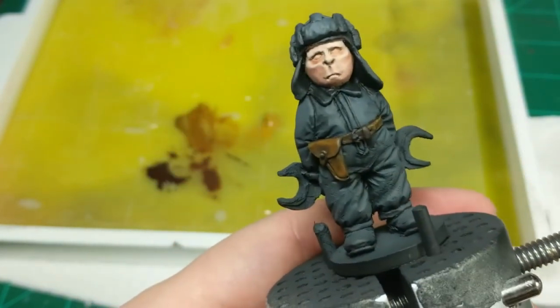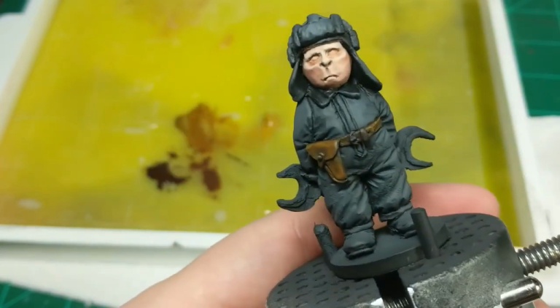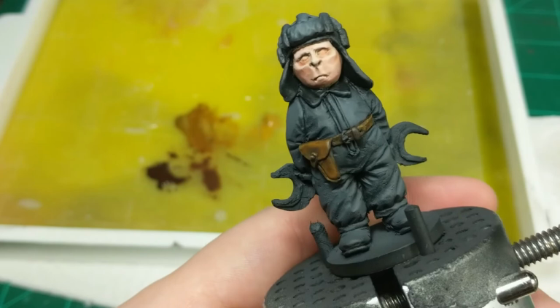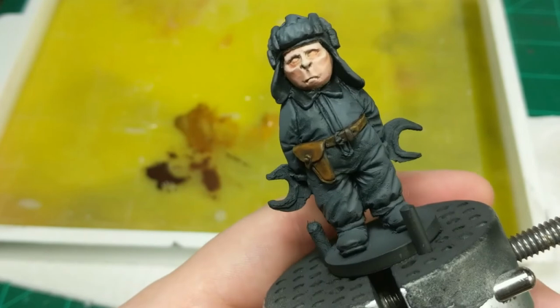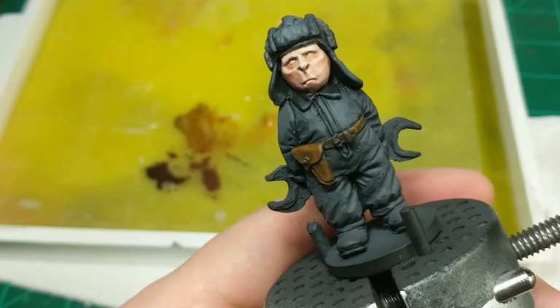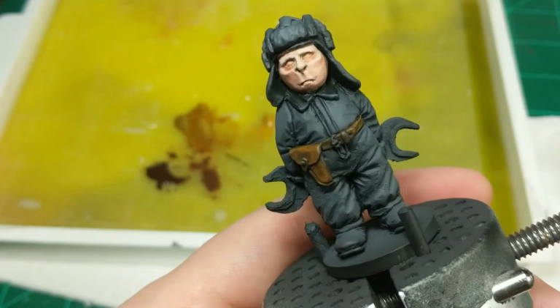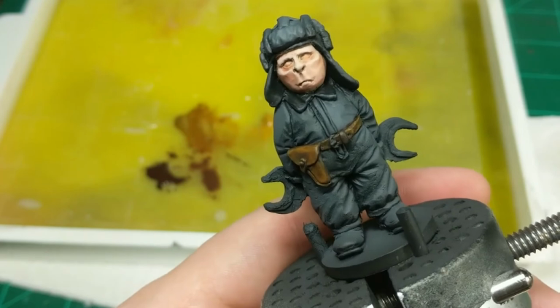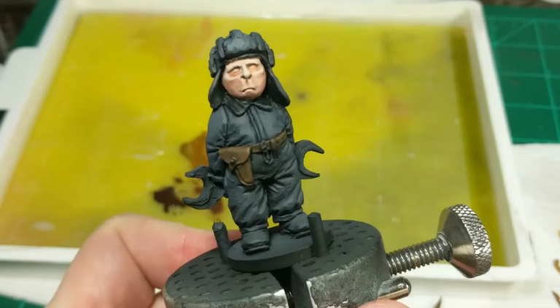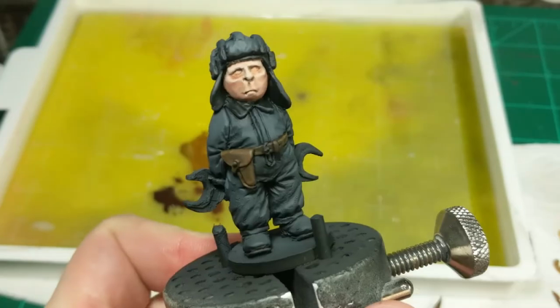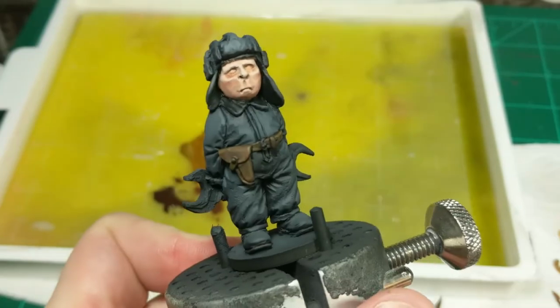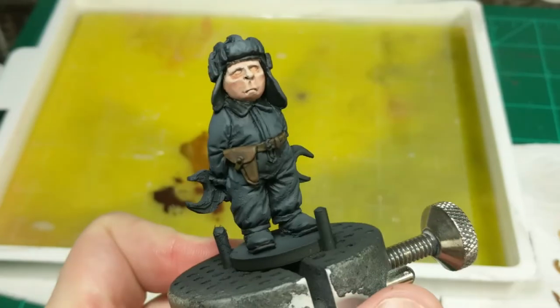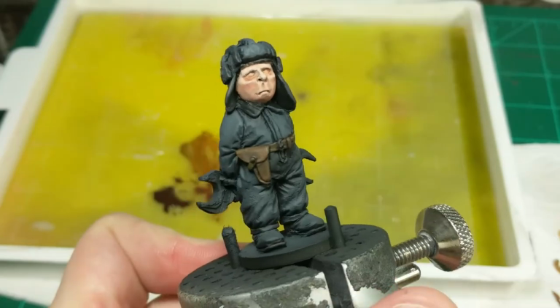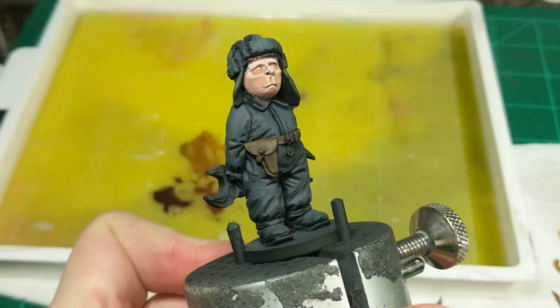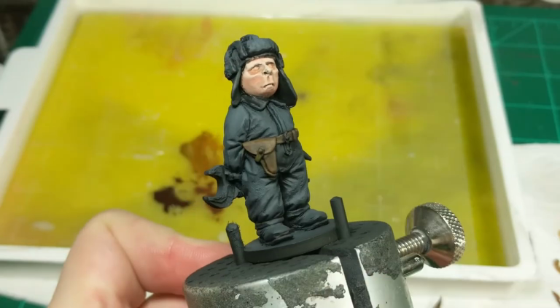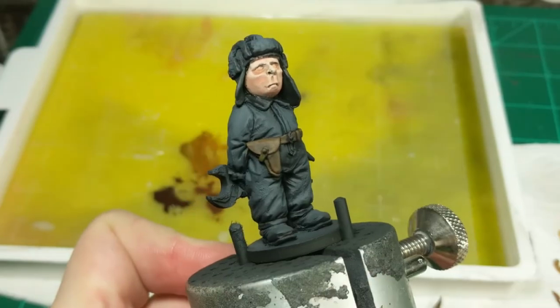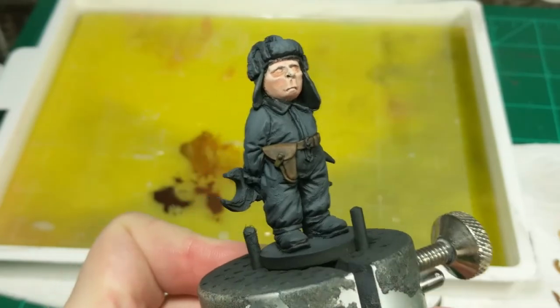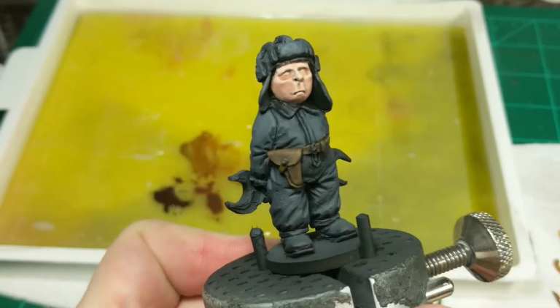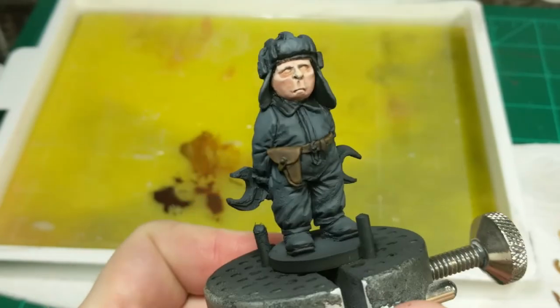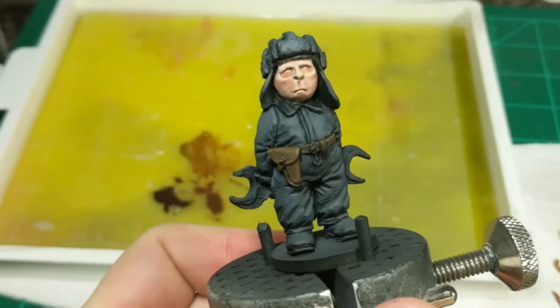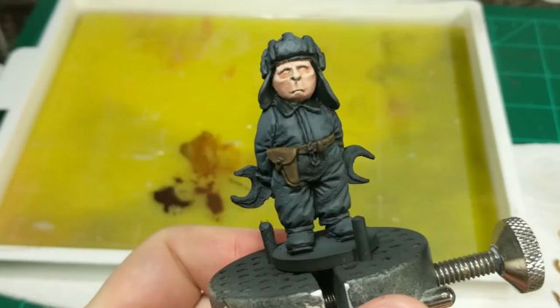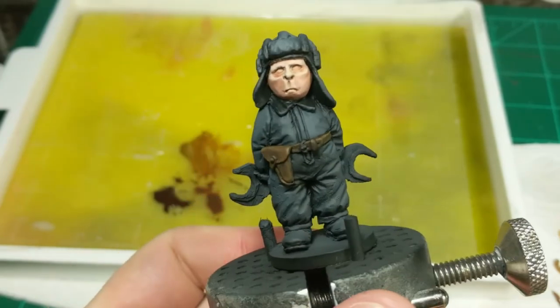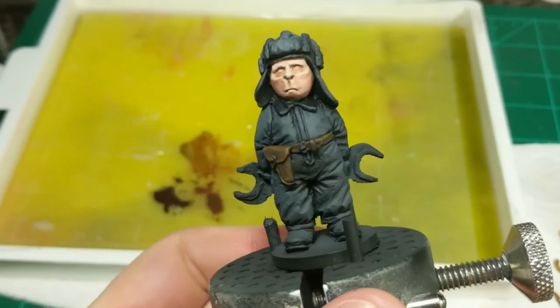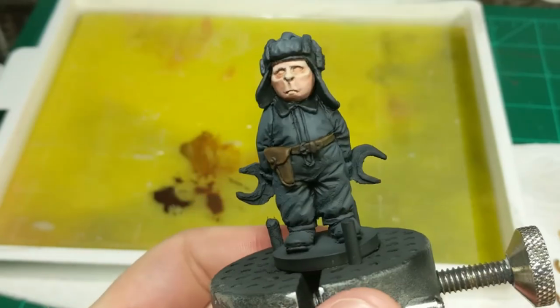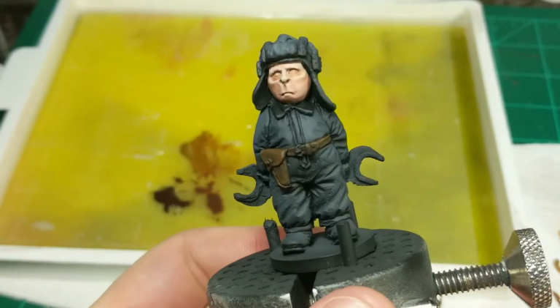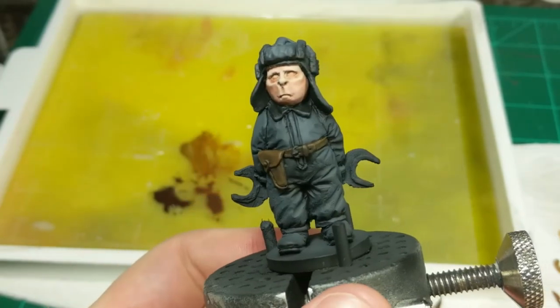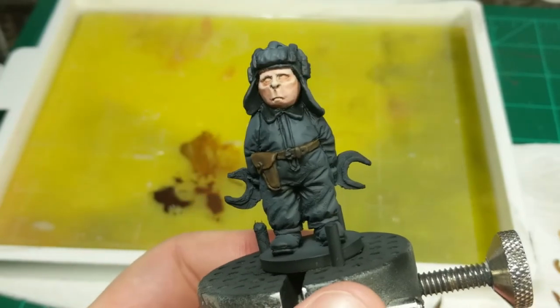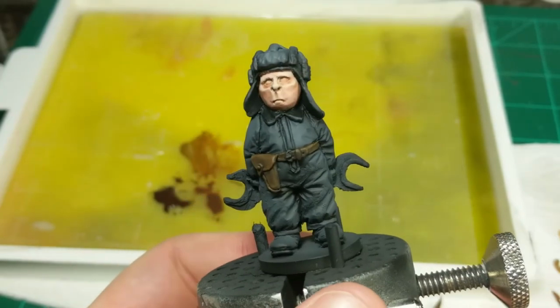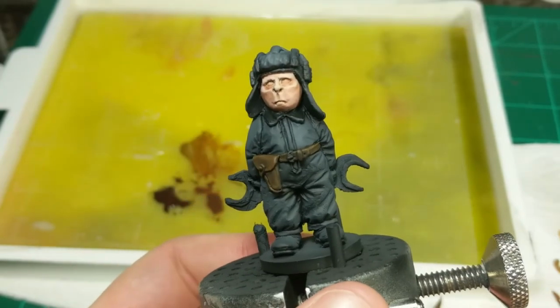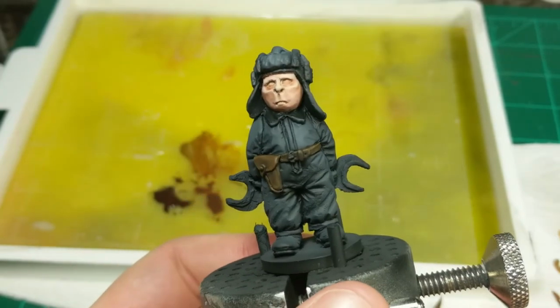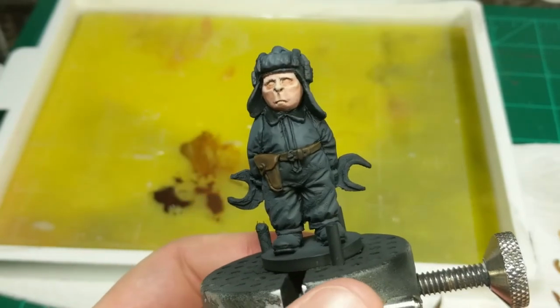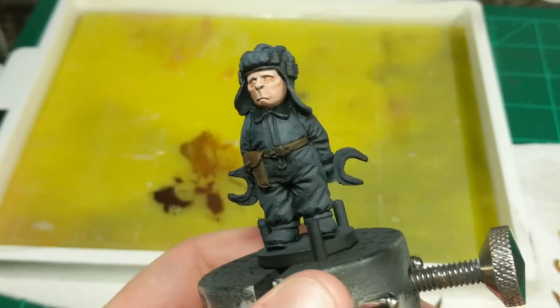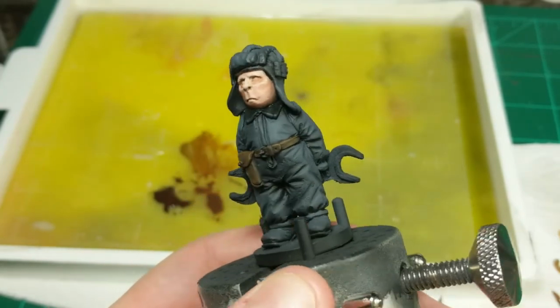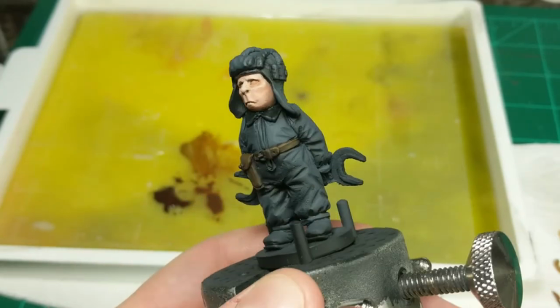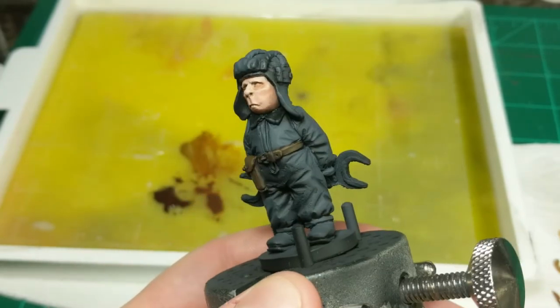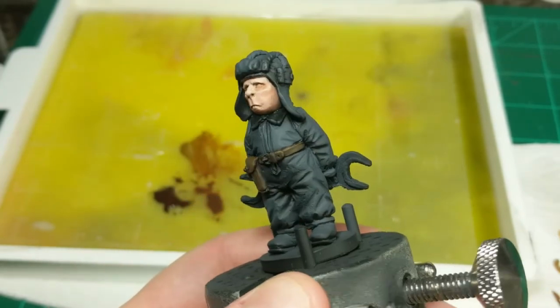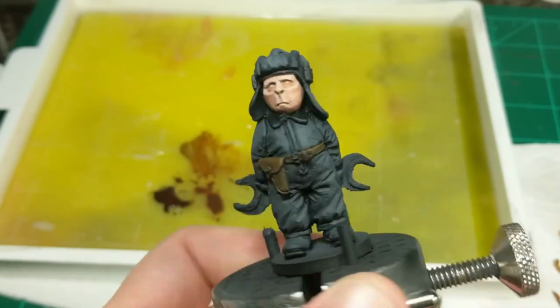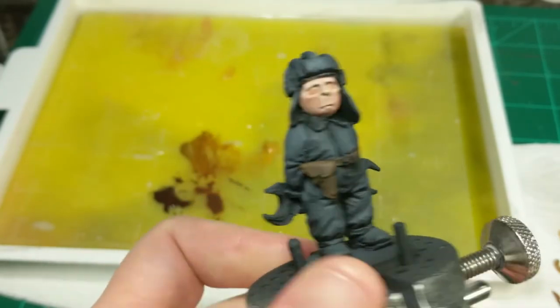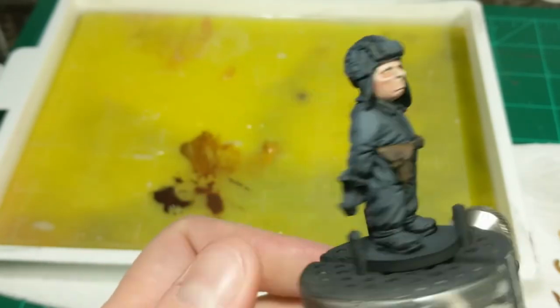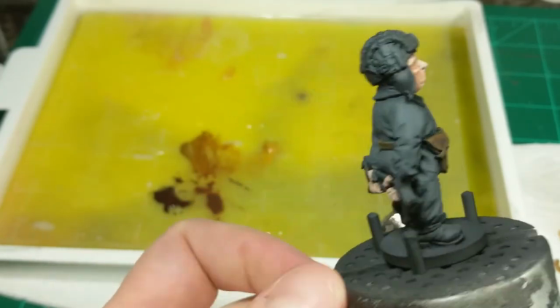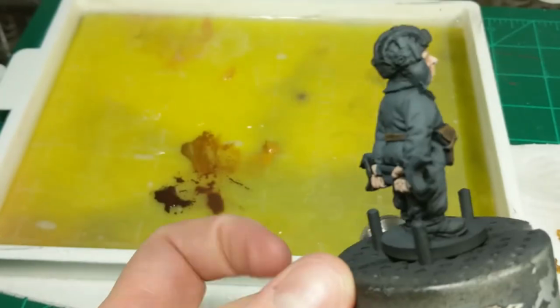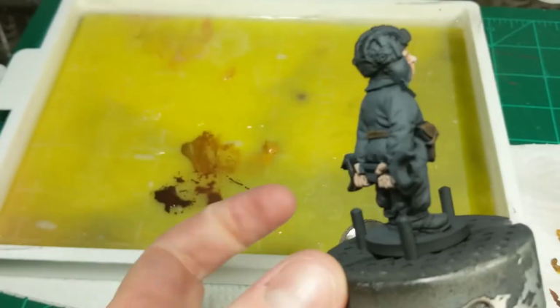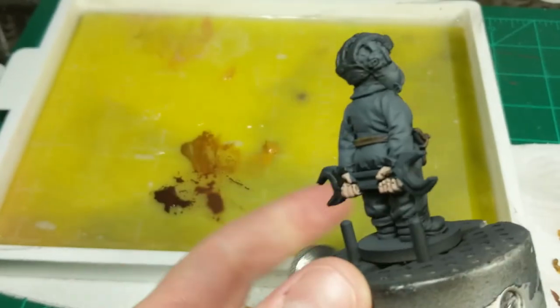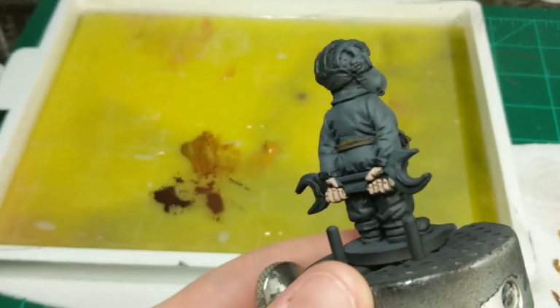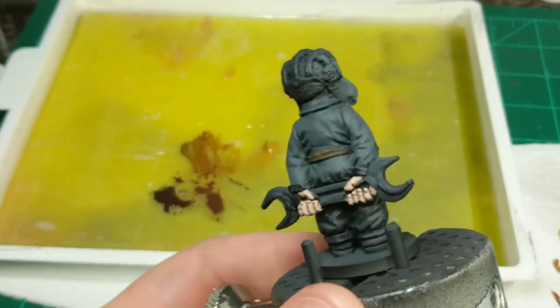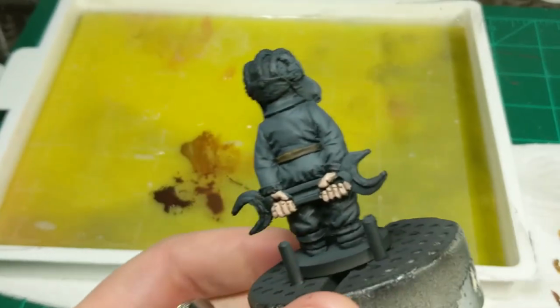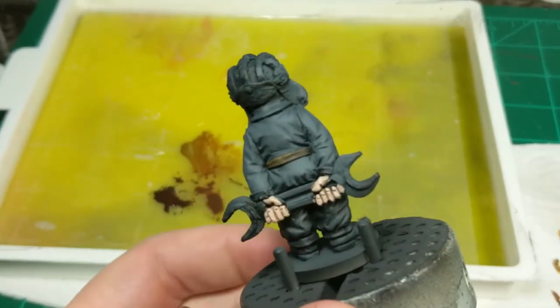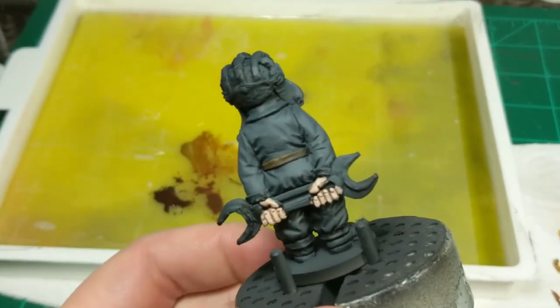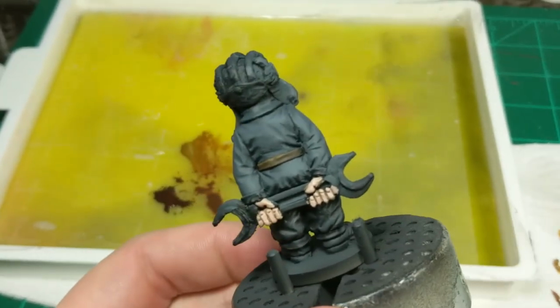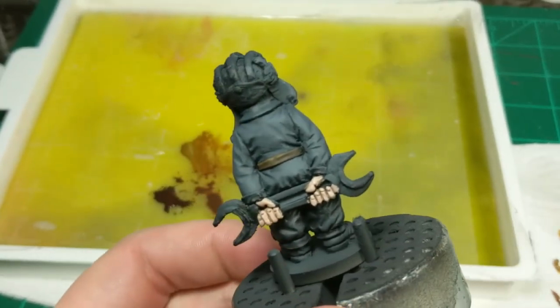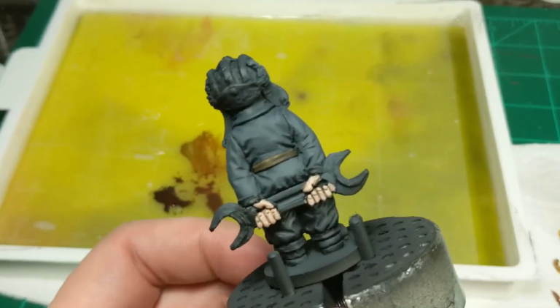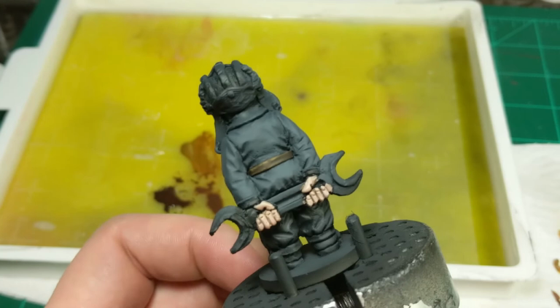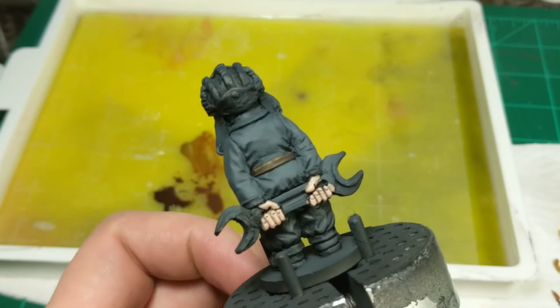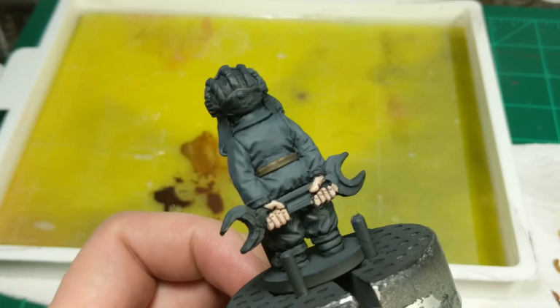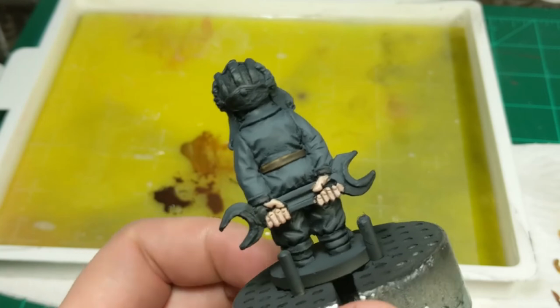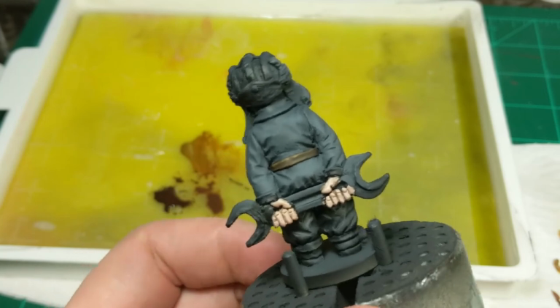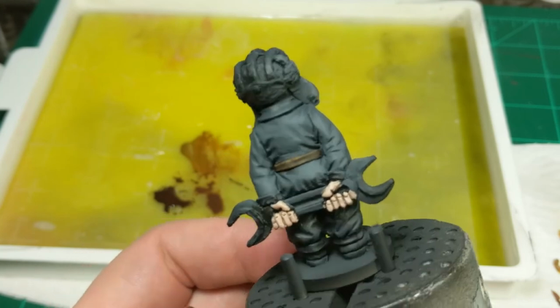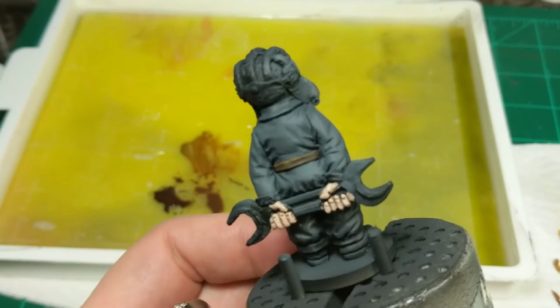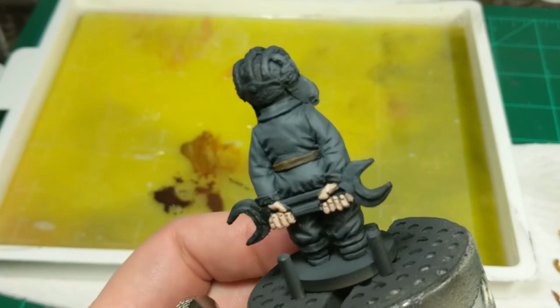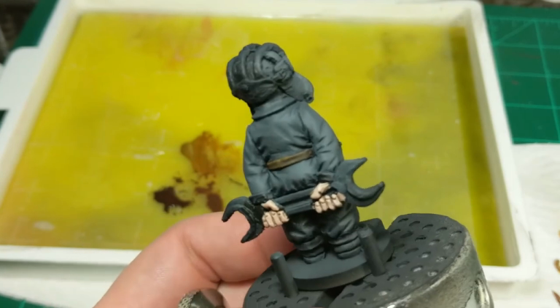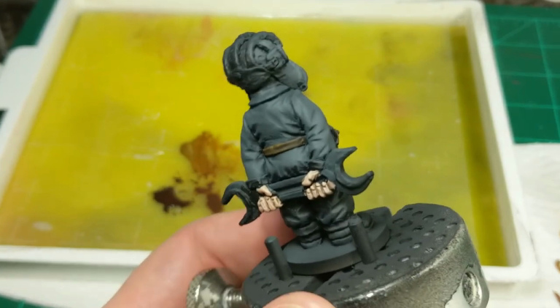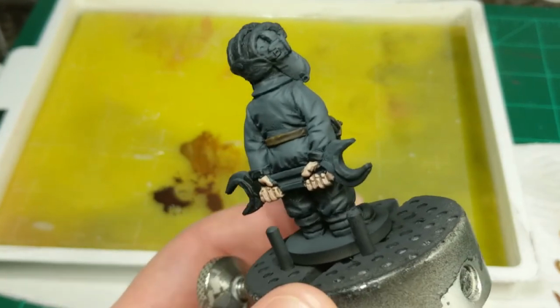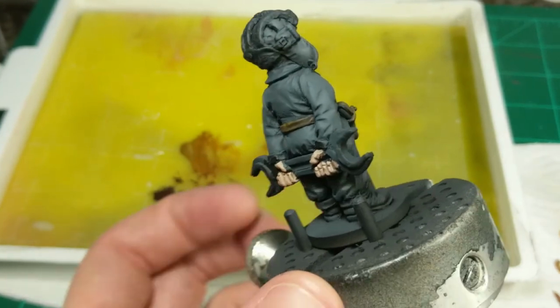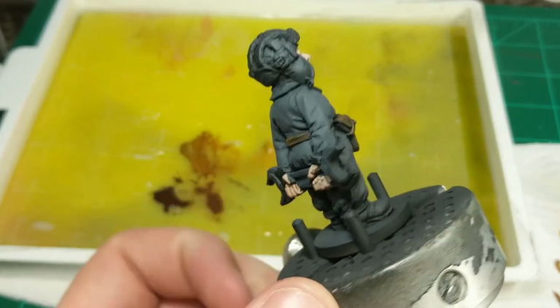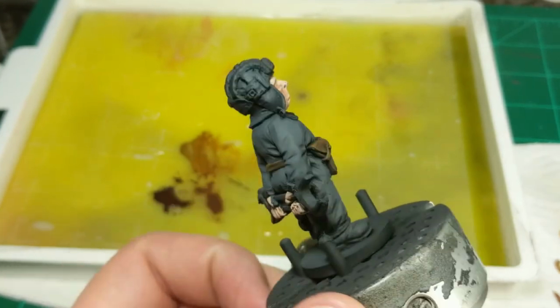With the leather bits completed, that wraps up part 1 of this tutorial. Be sure to check out part 2 in the future. Until next time, have a great one.